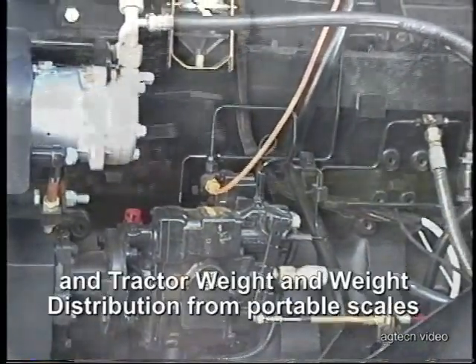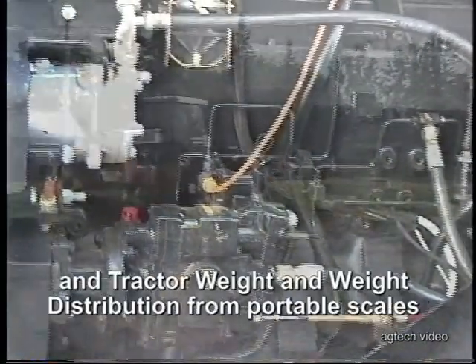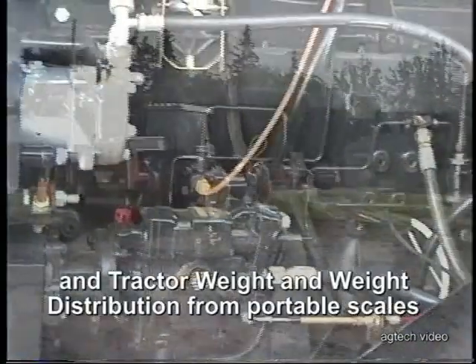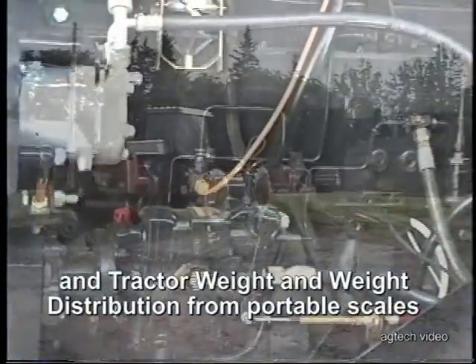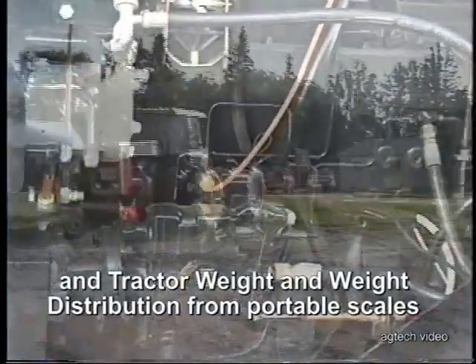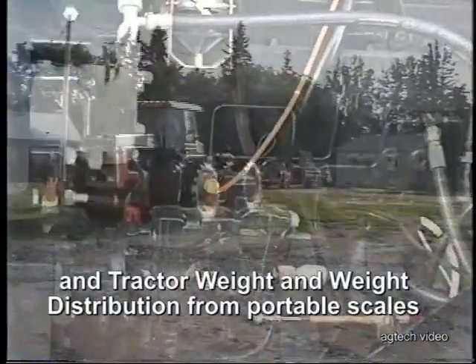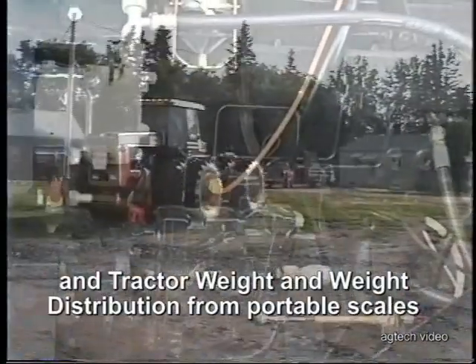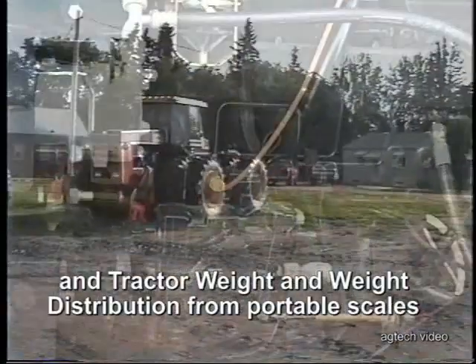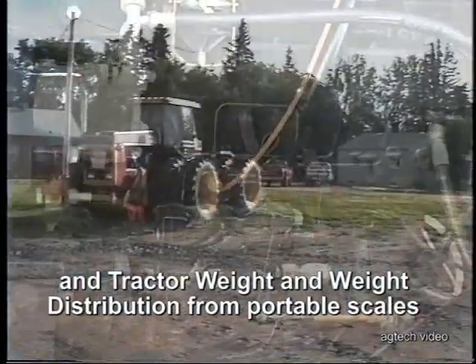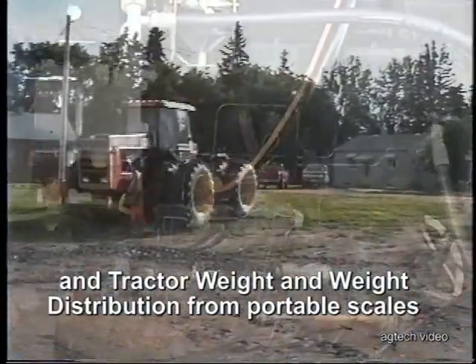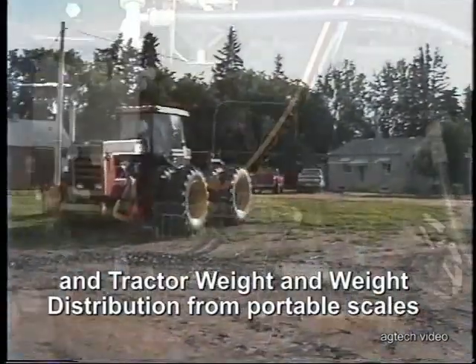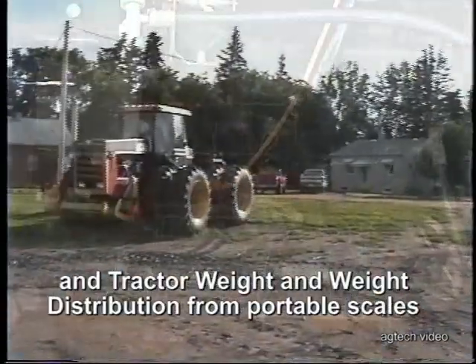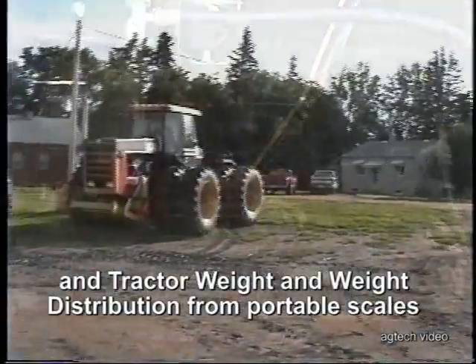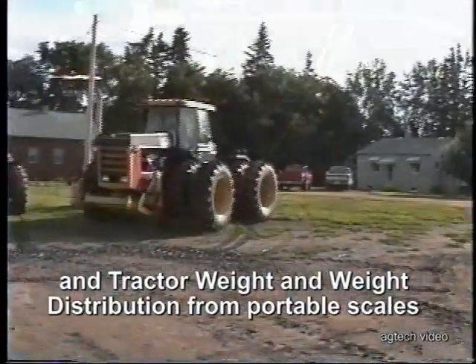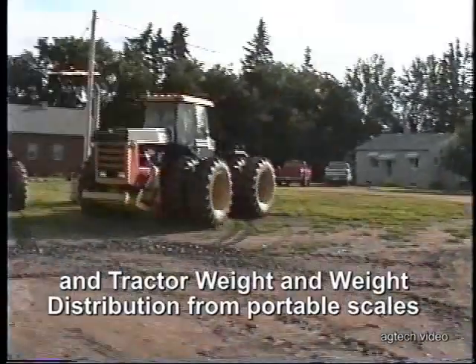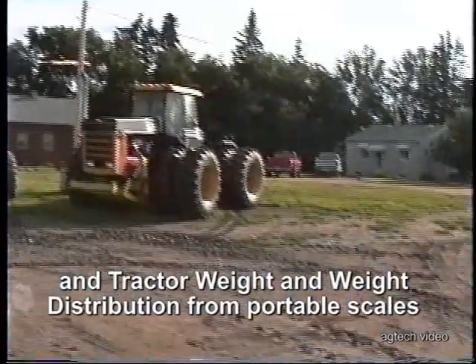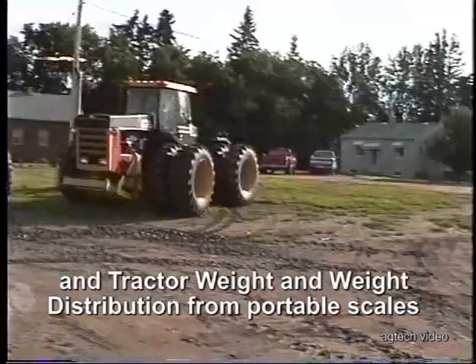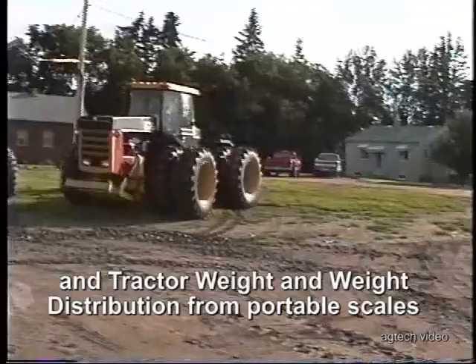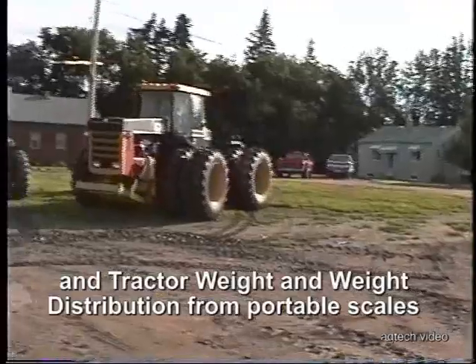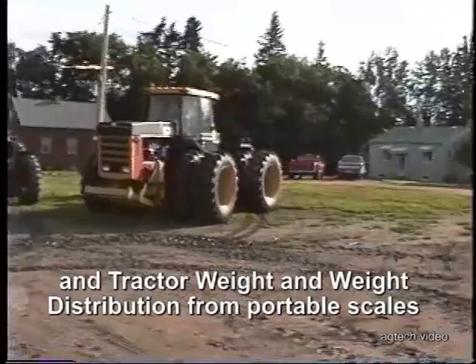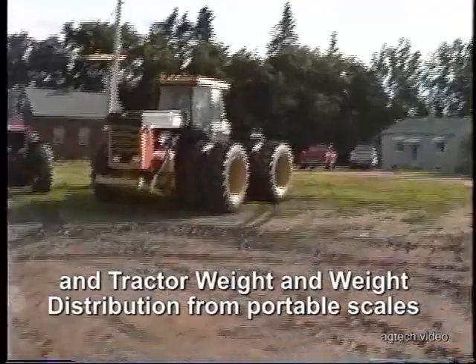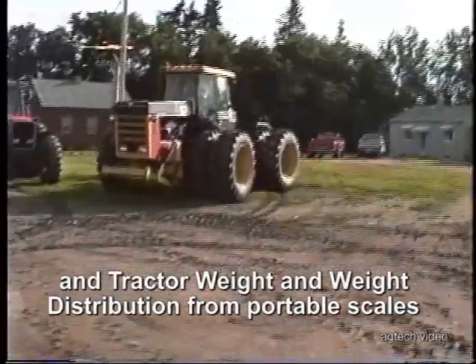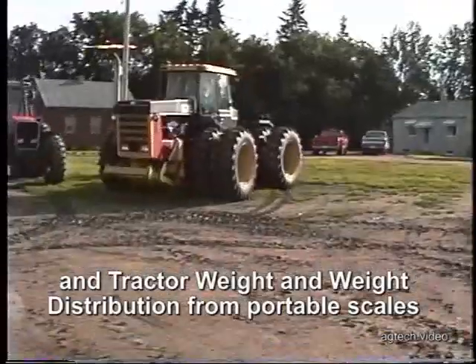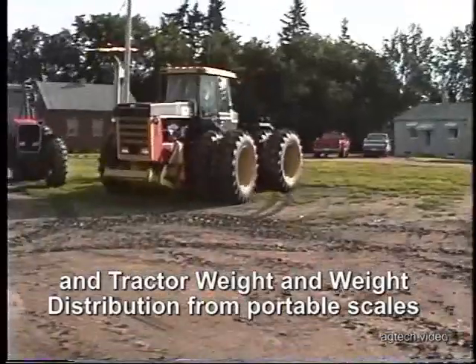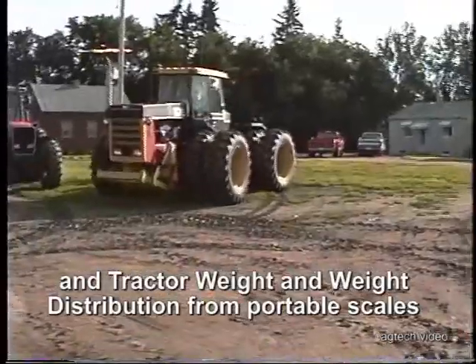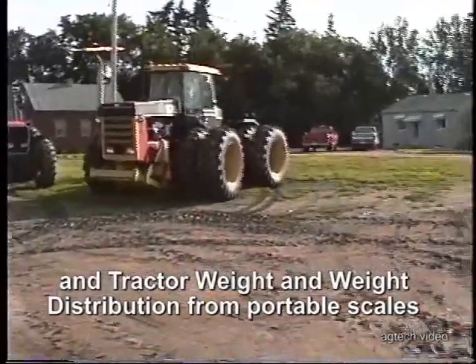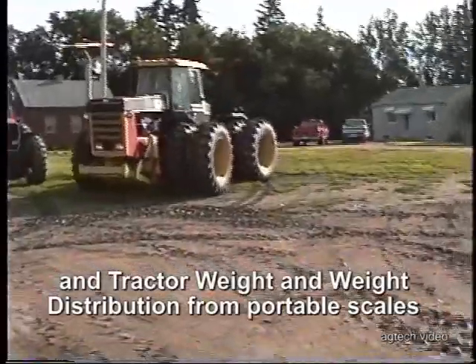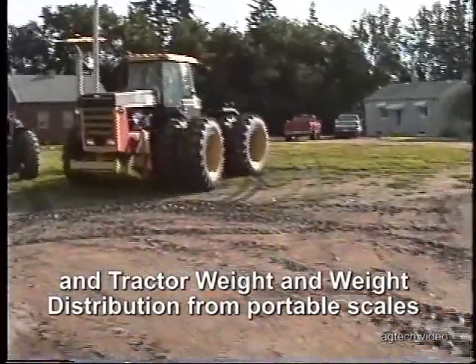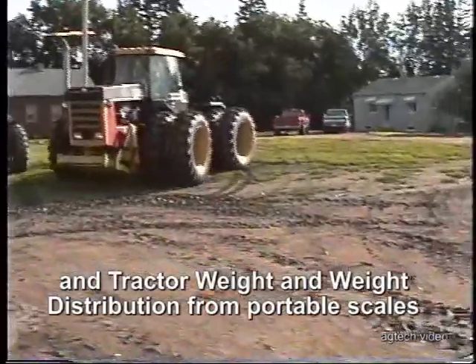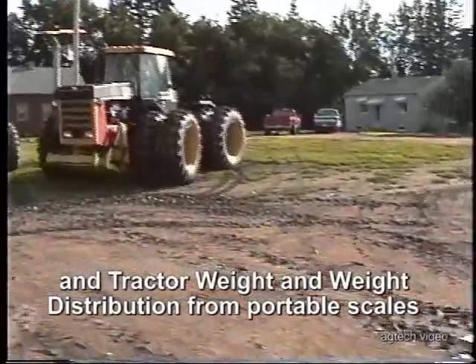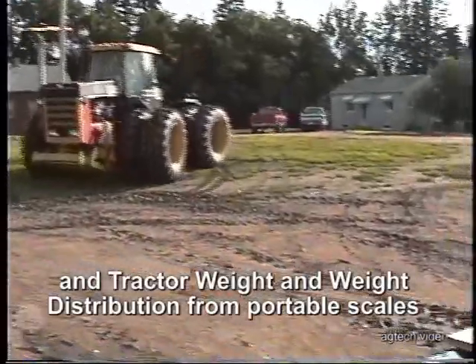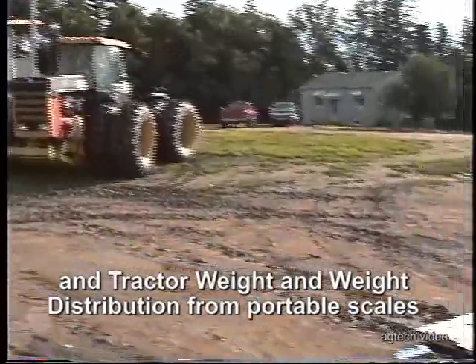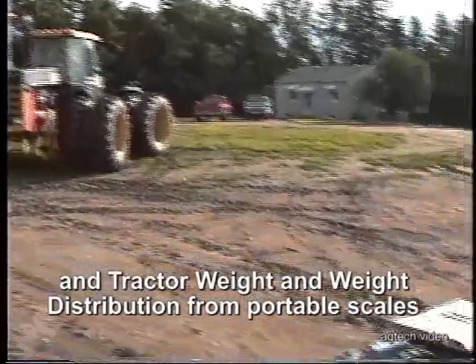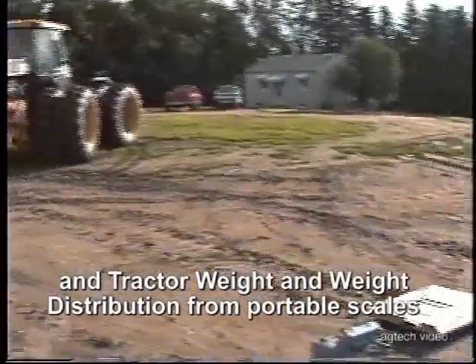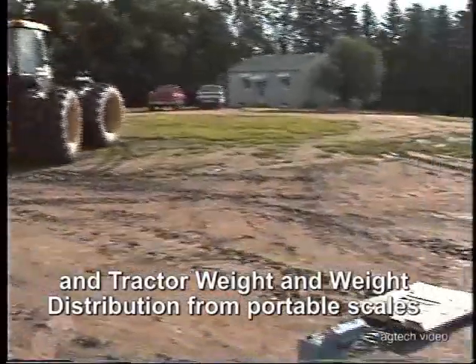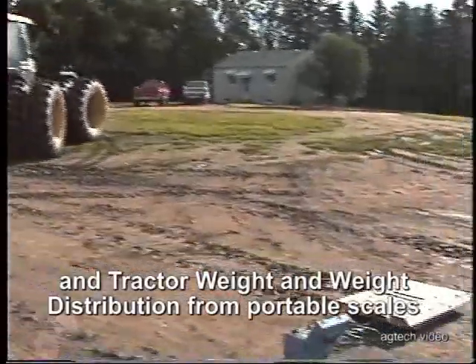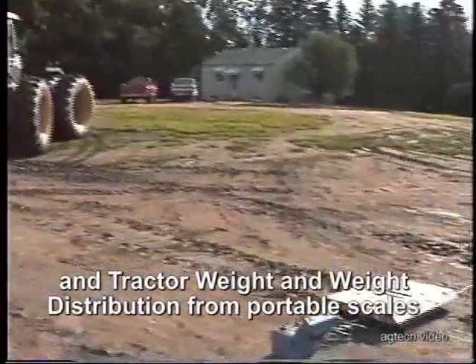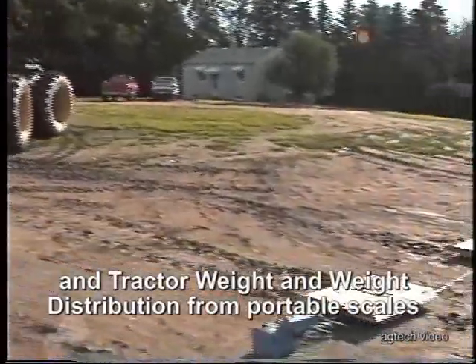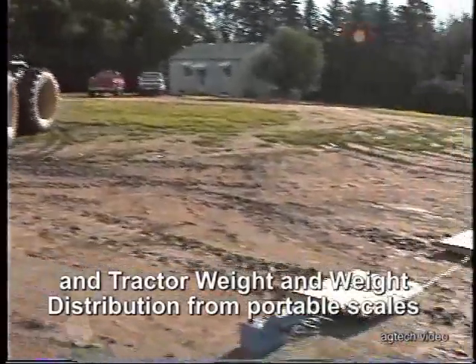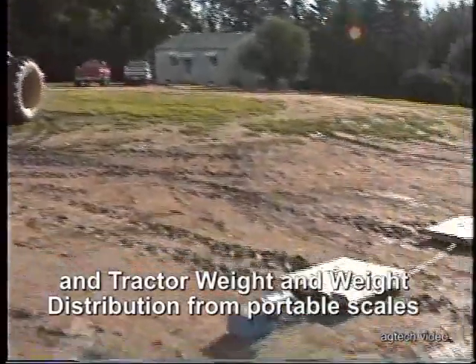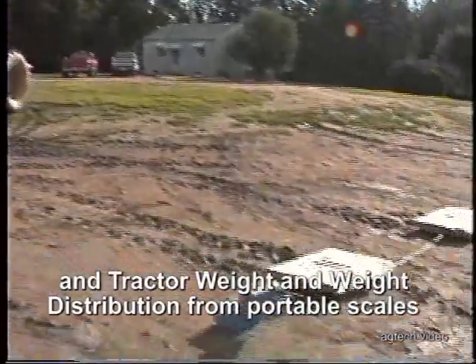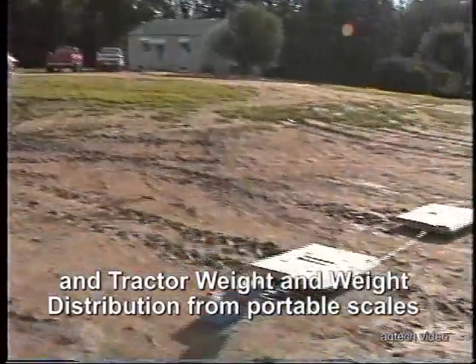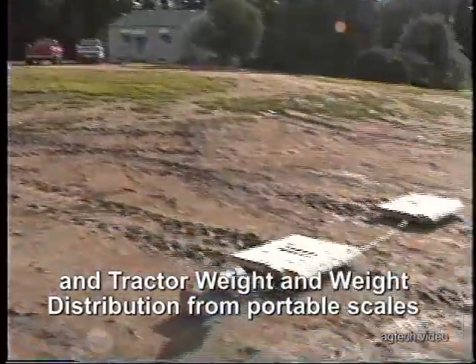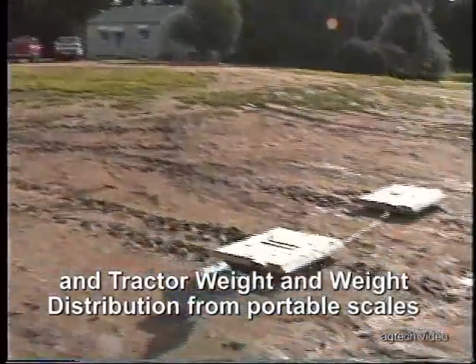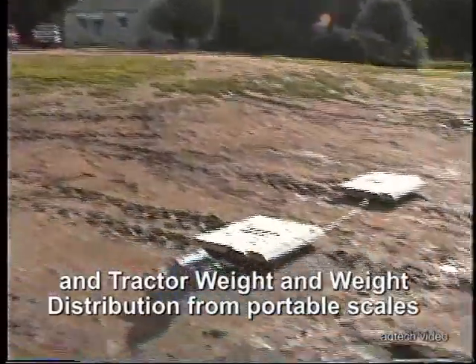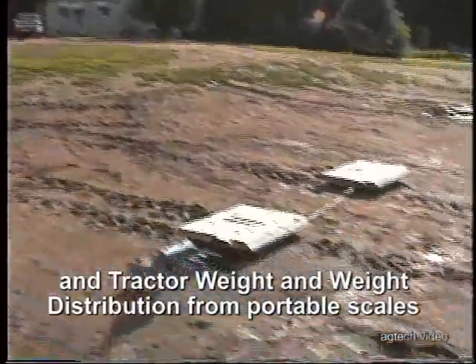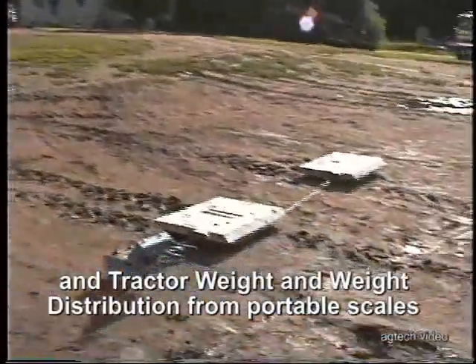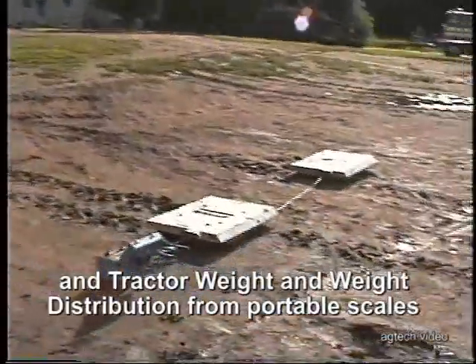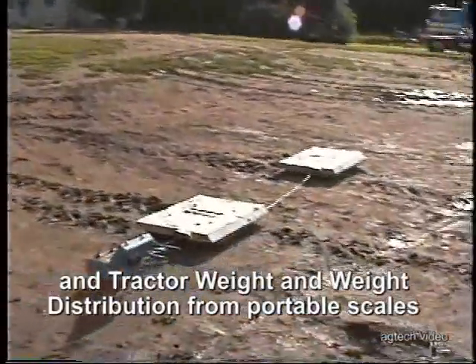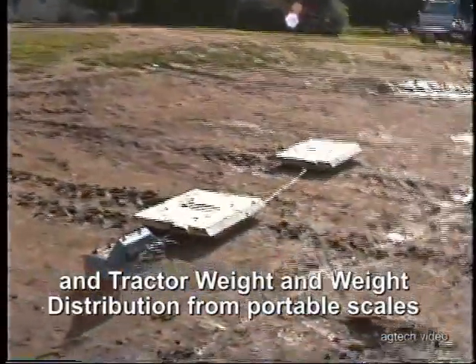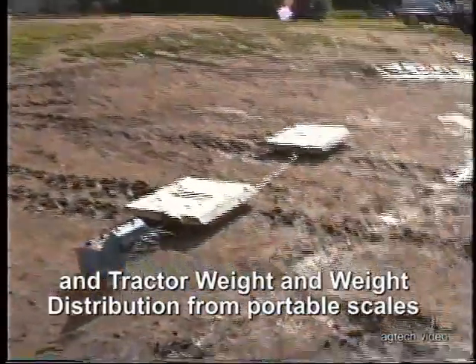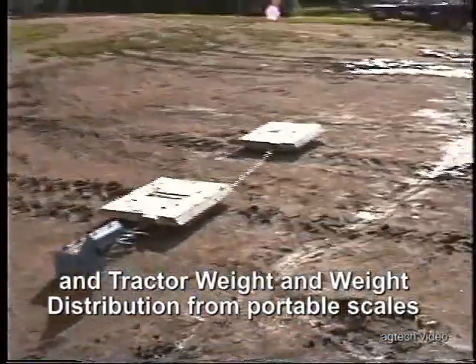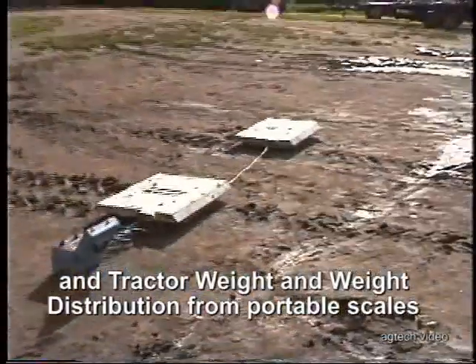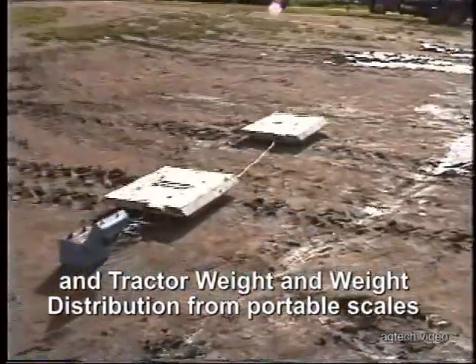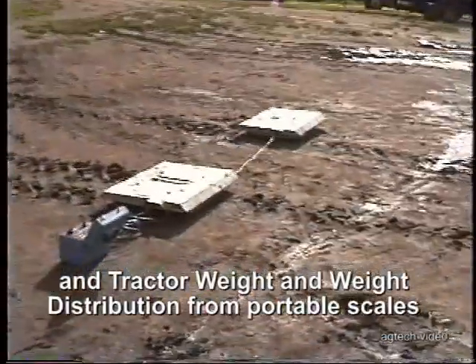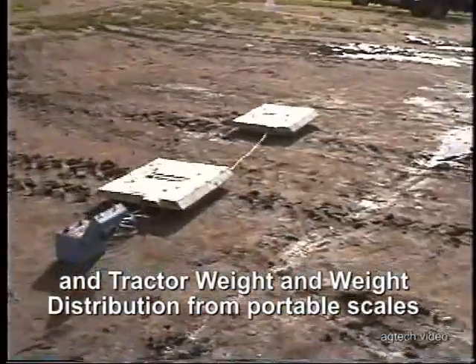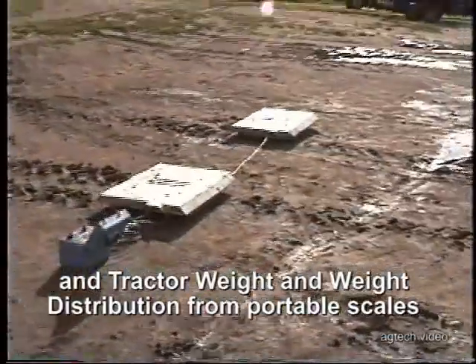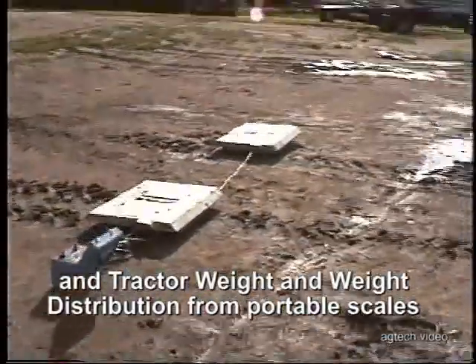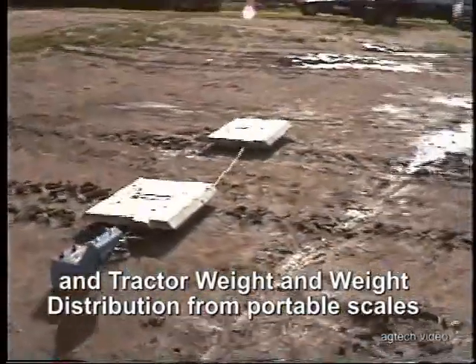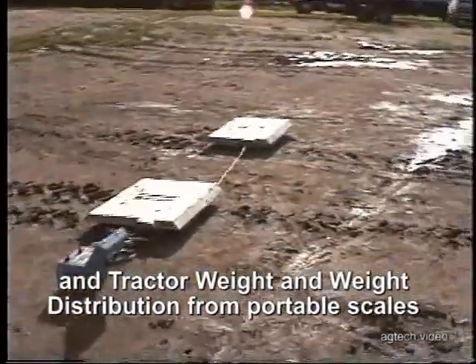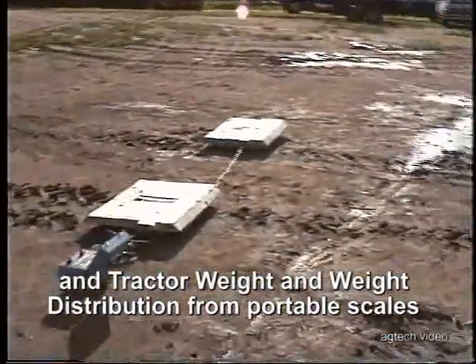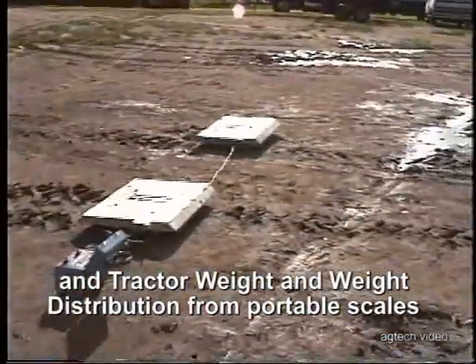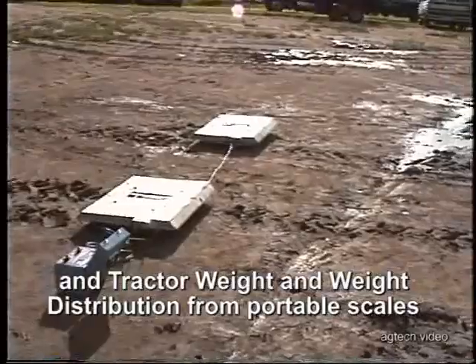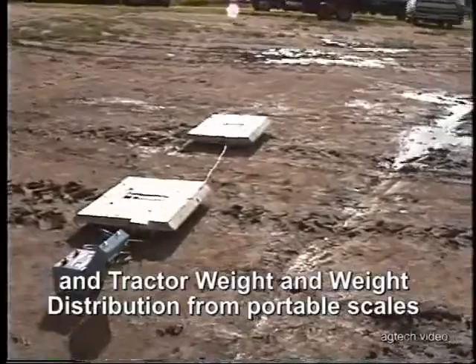This is July the 11th. We're at Otto Schlaer's farm, and we're just getting ready to weigh a tractor — you can see our new scale set.